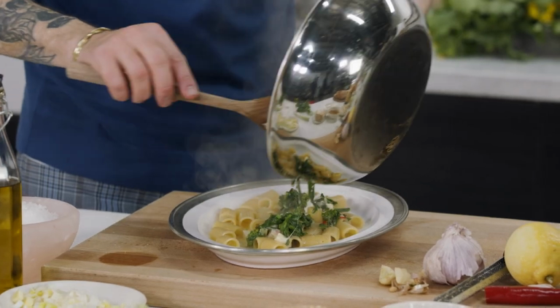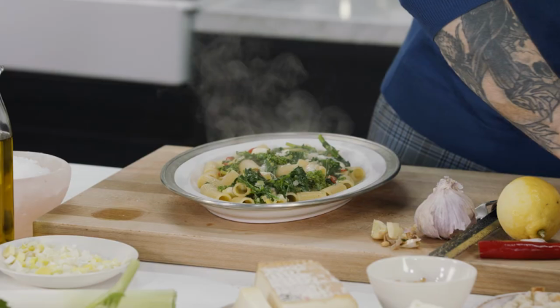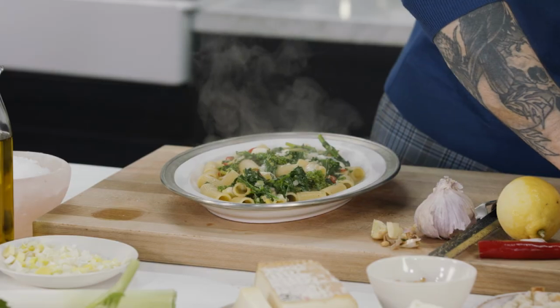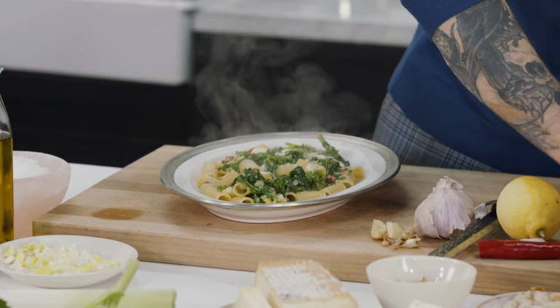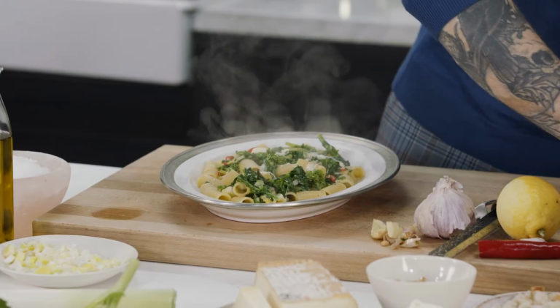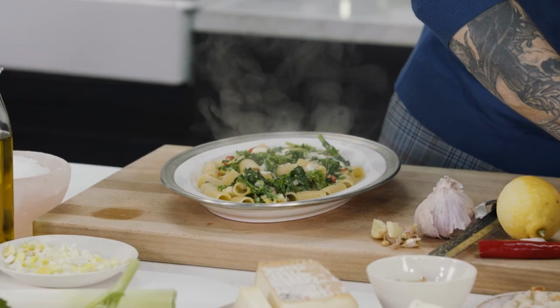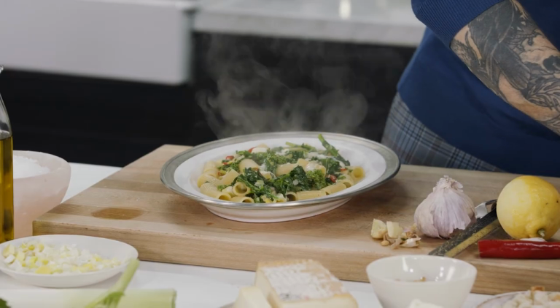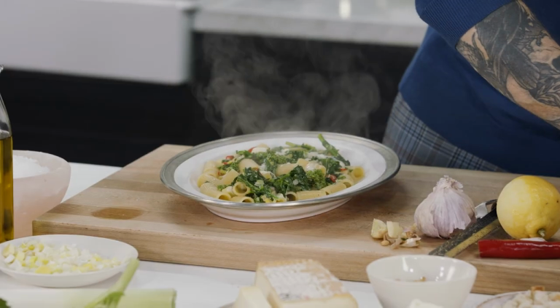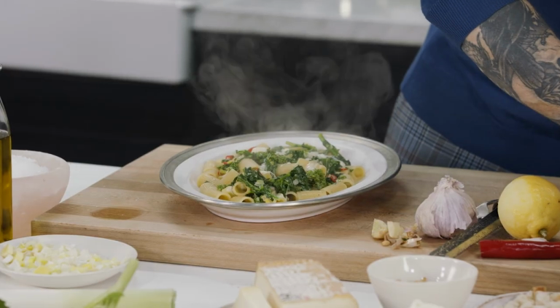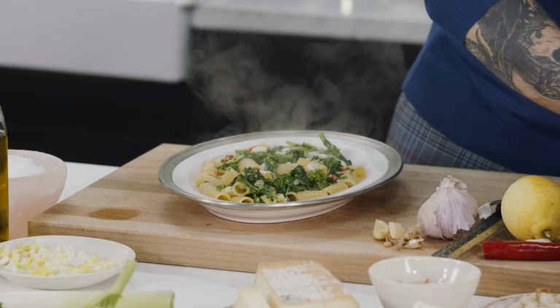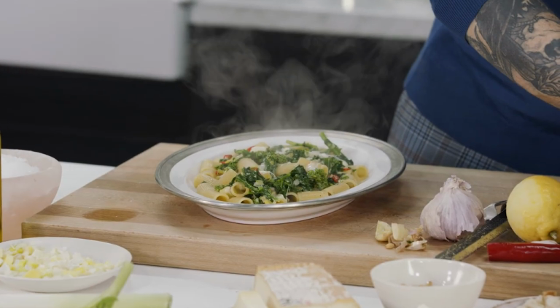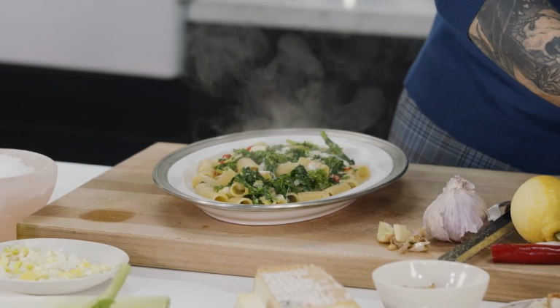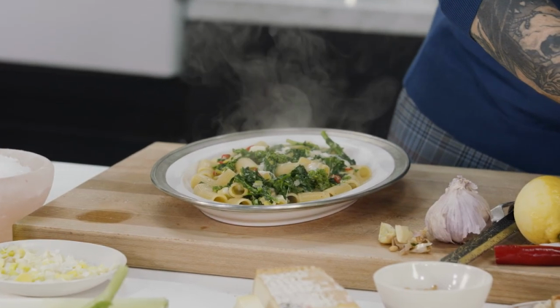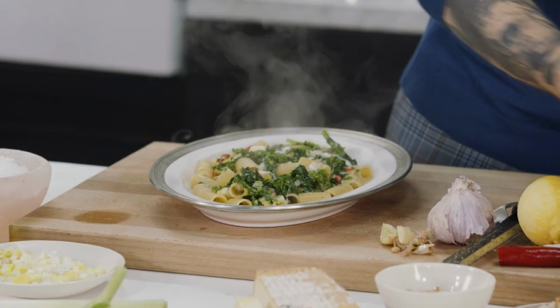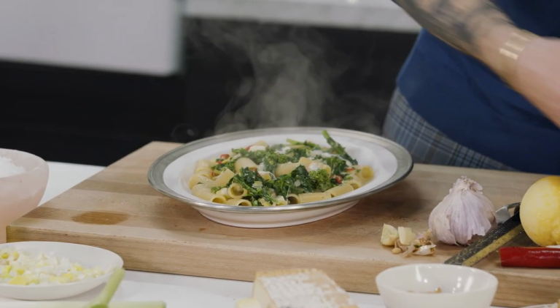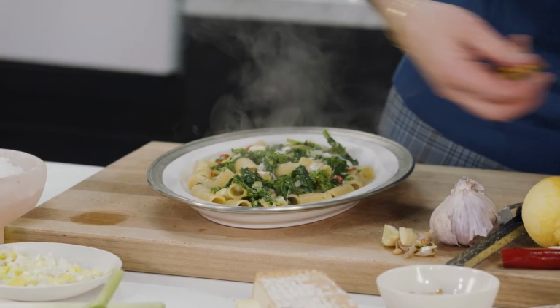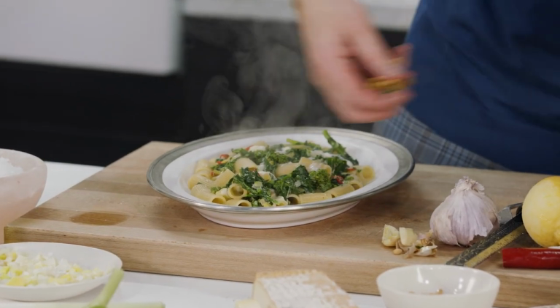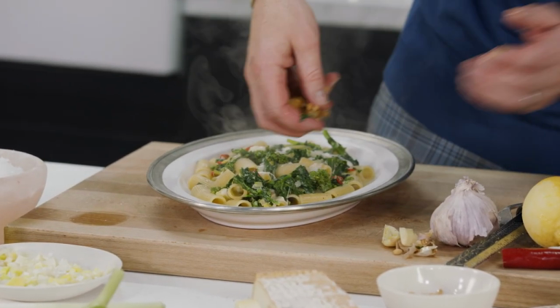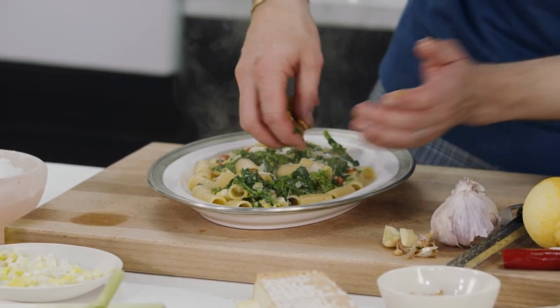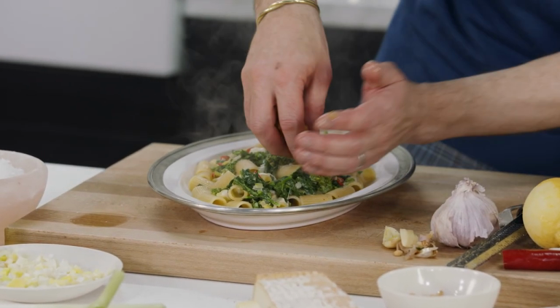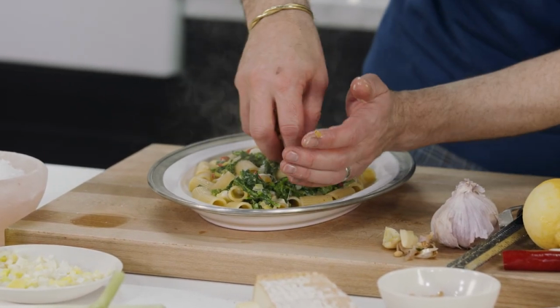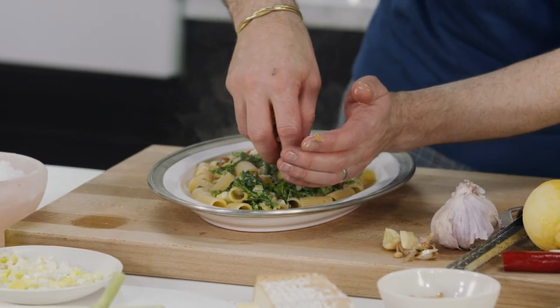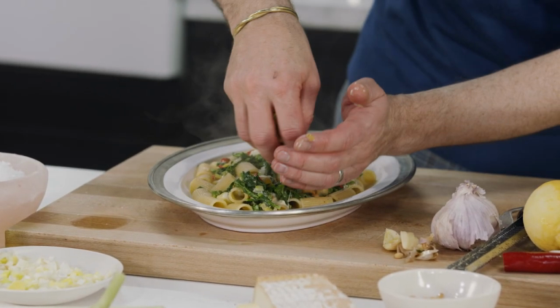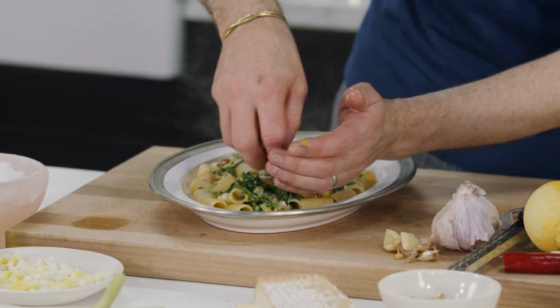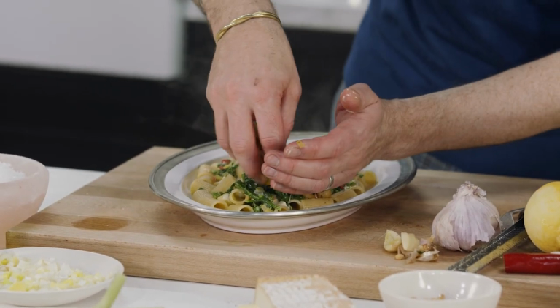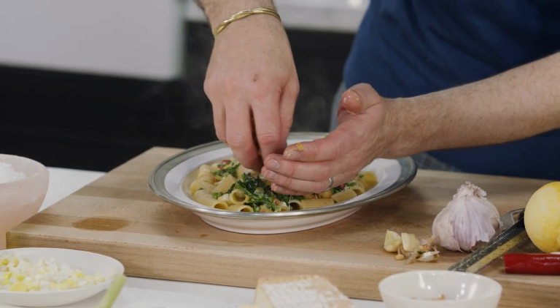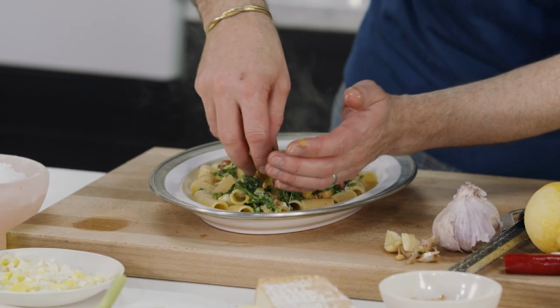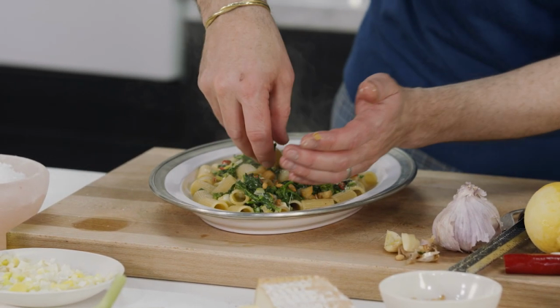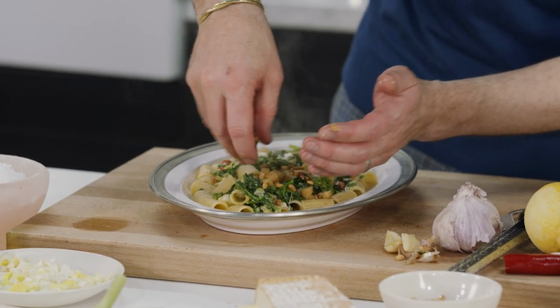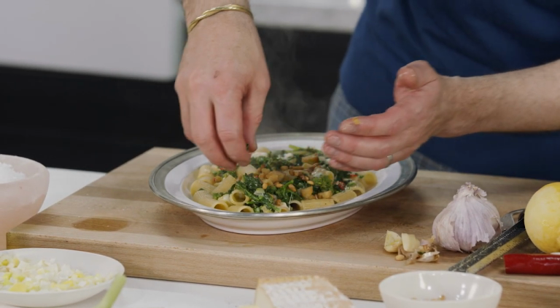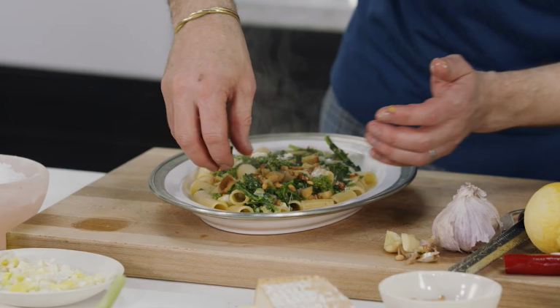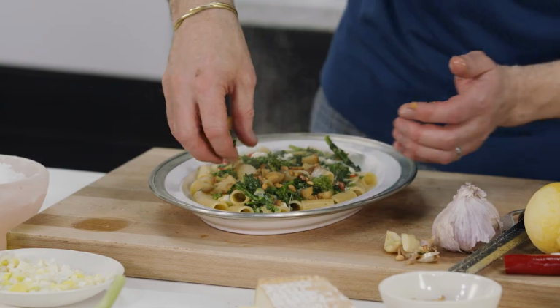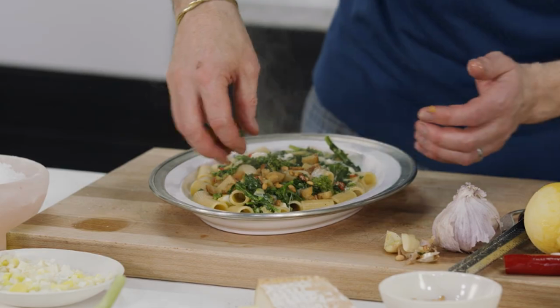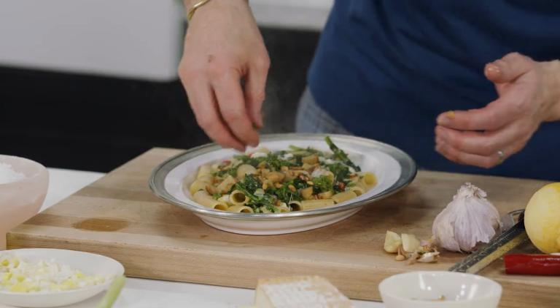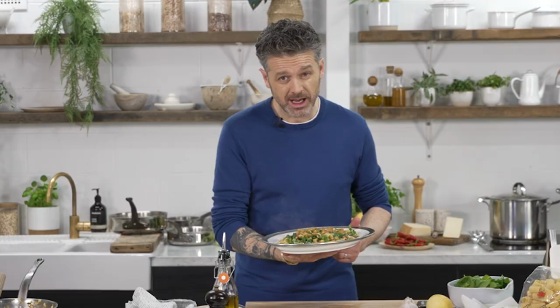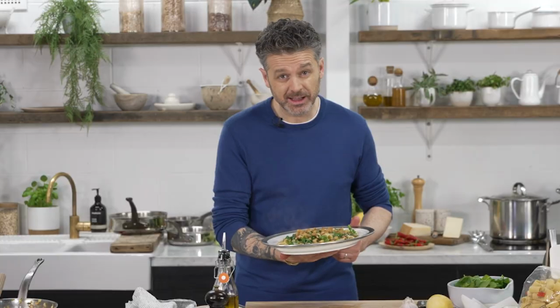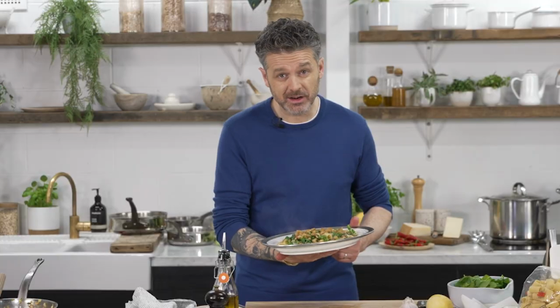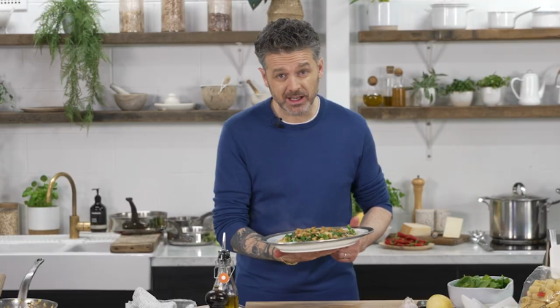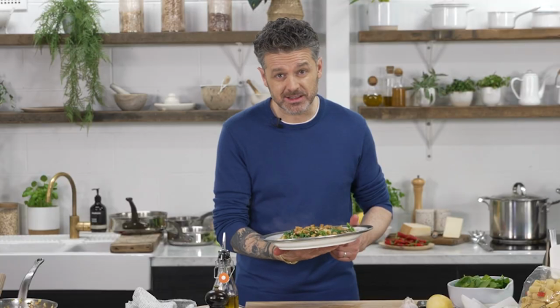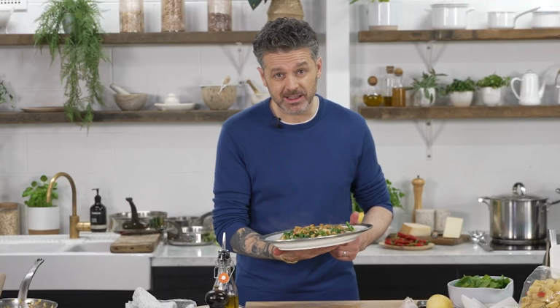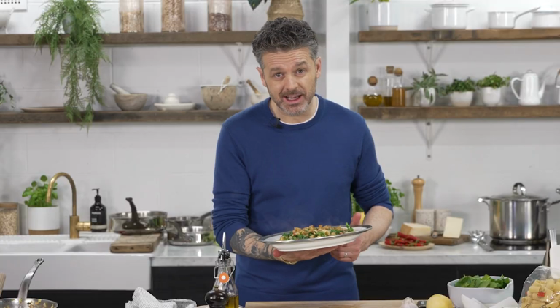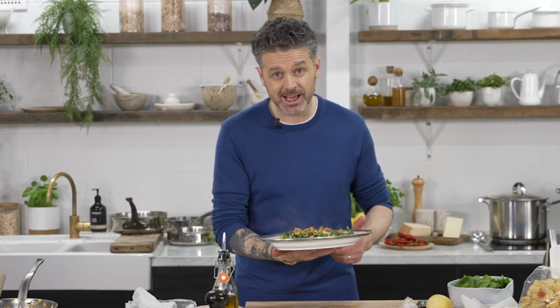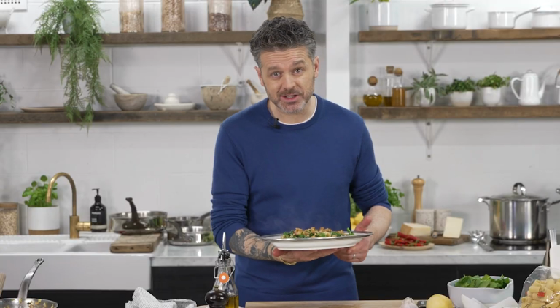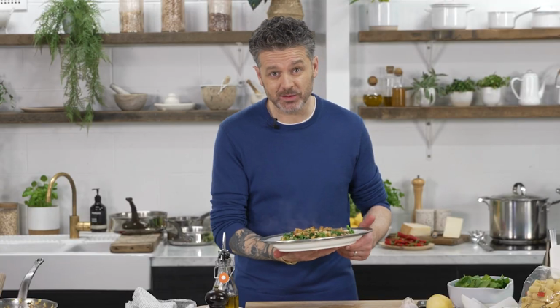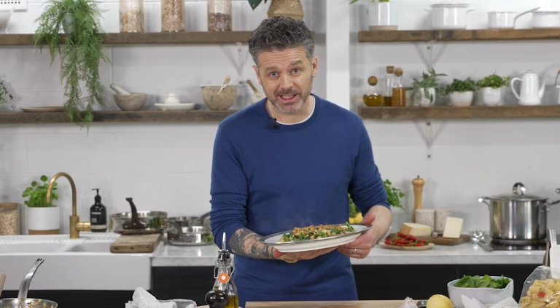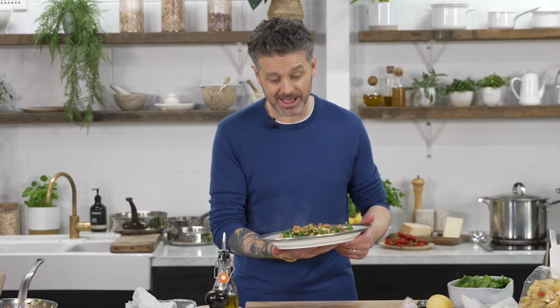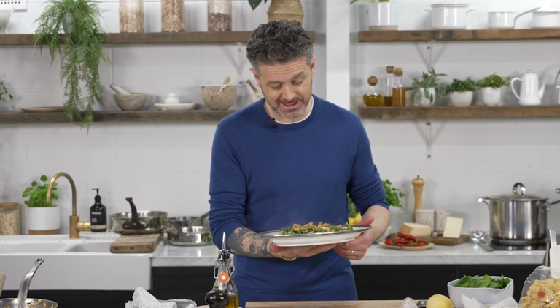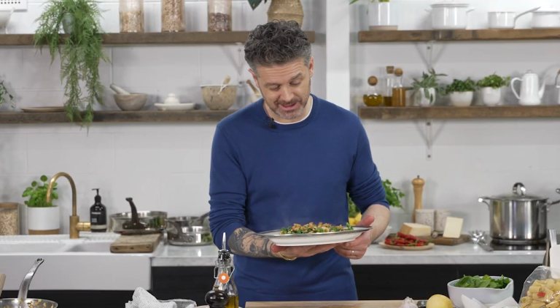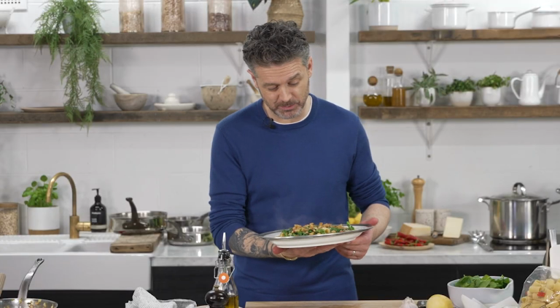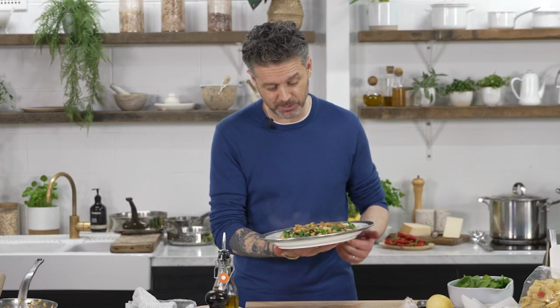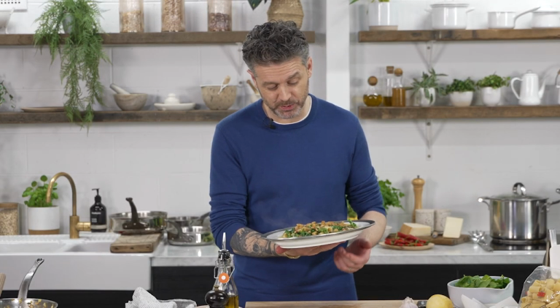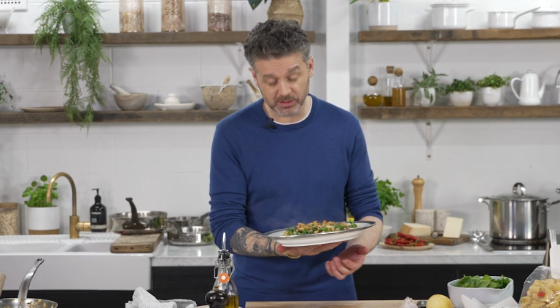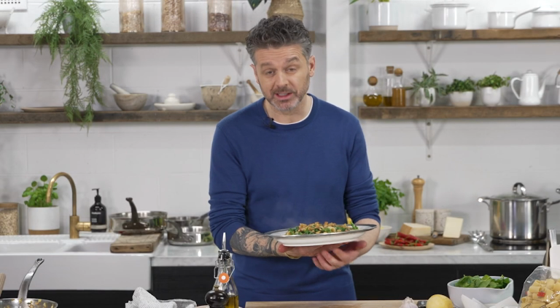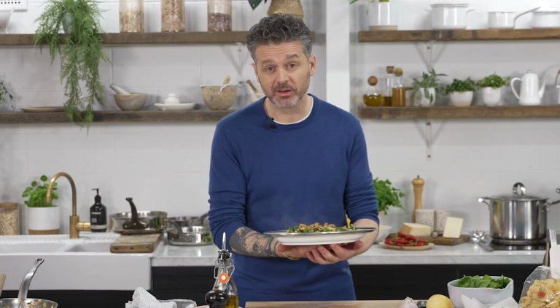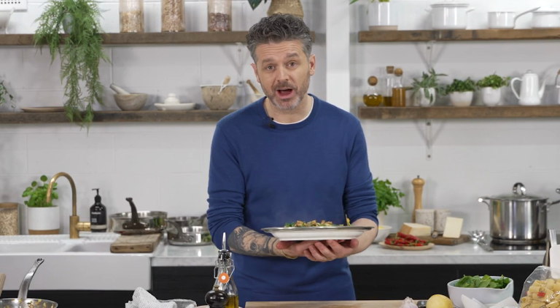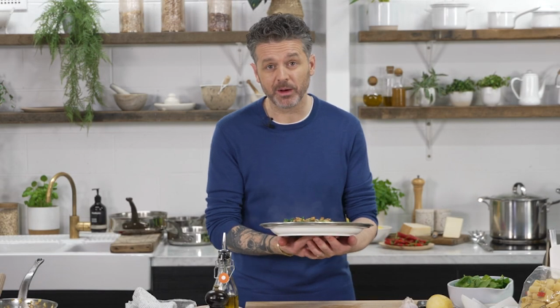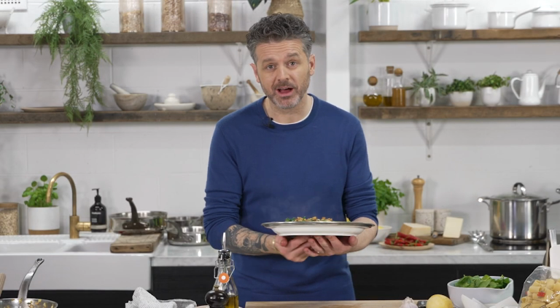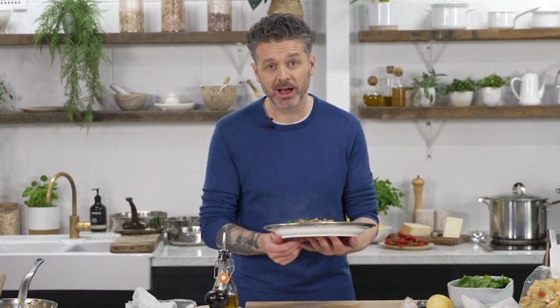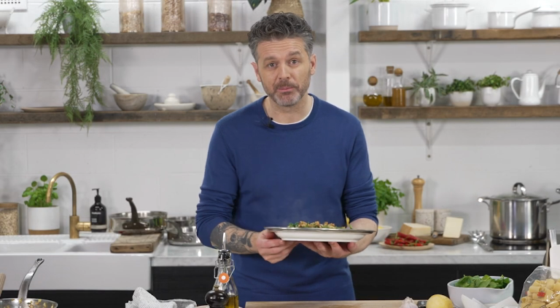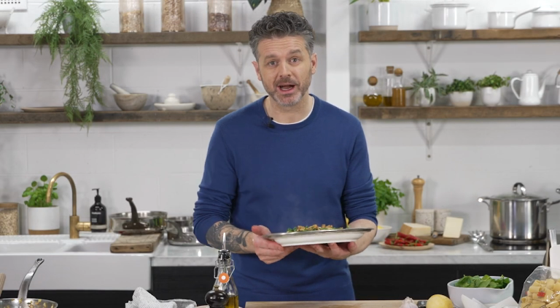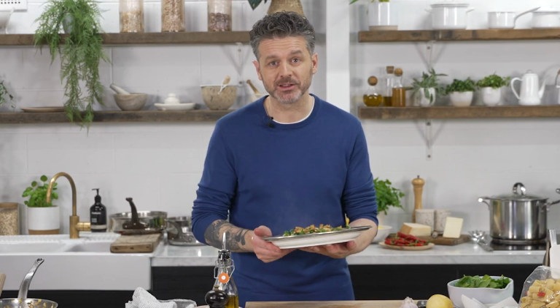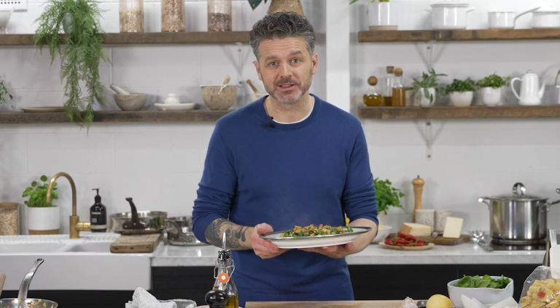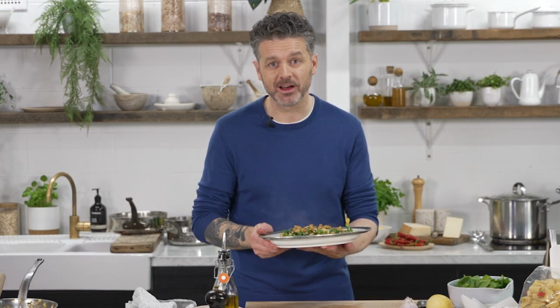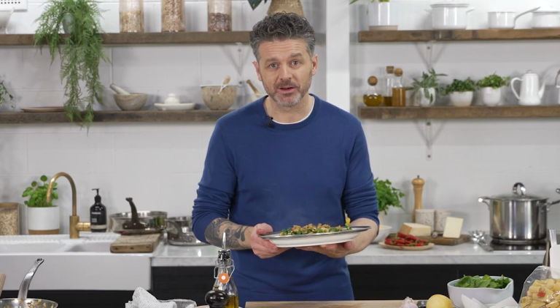And then we'll get the pan grattato straight over the top. And there it is — rigatoni with broccoli di rapa and pan grattato.